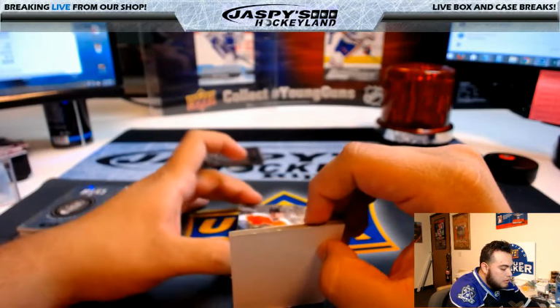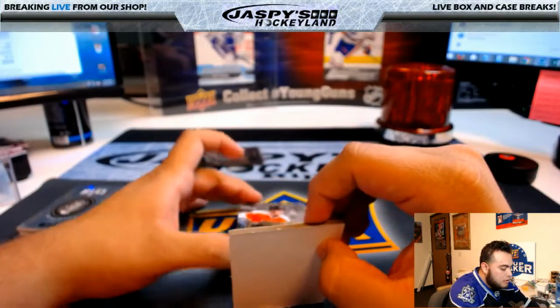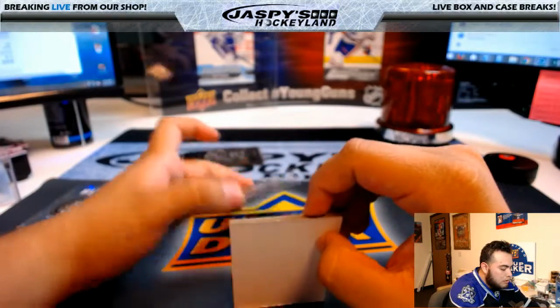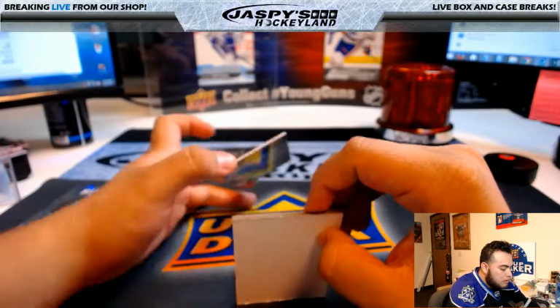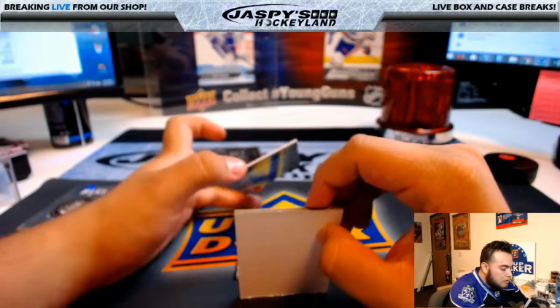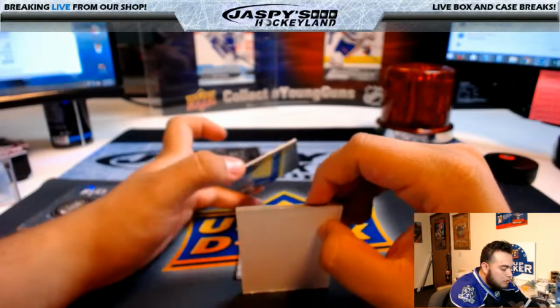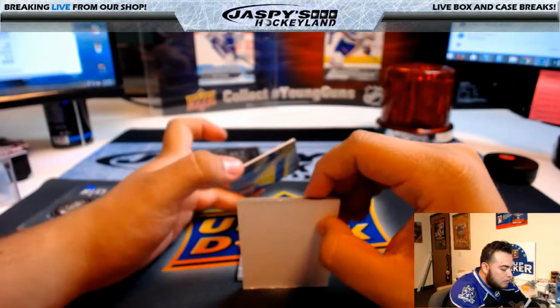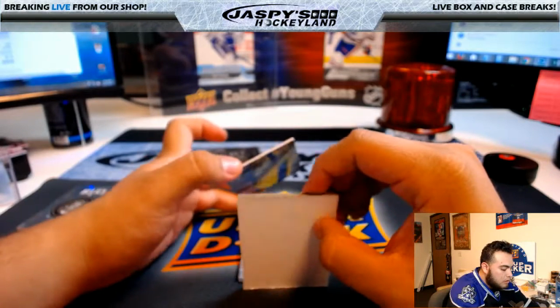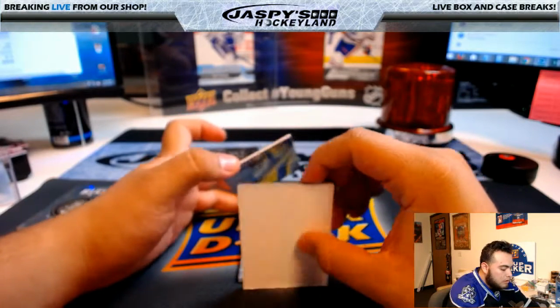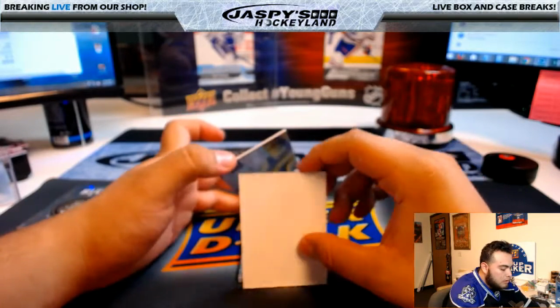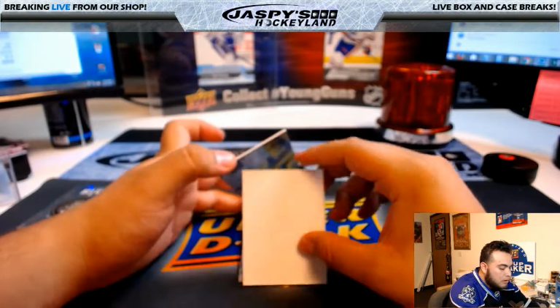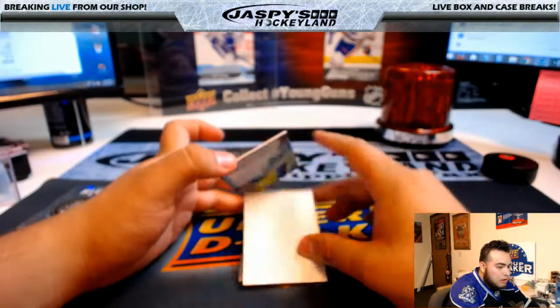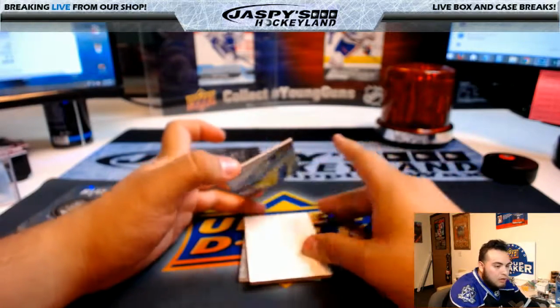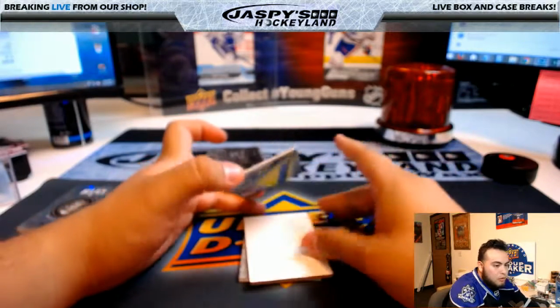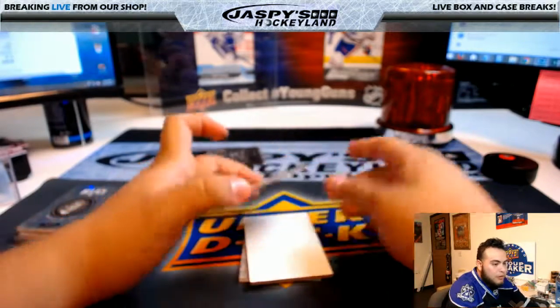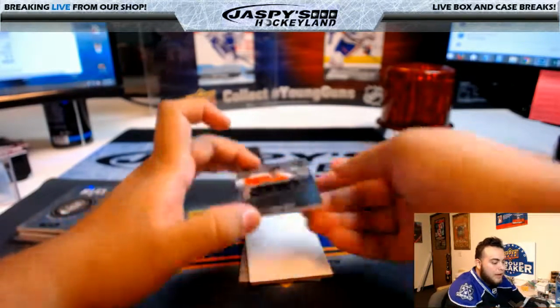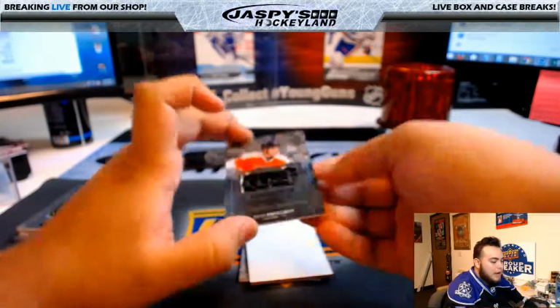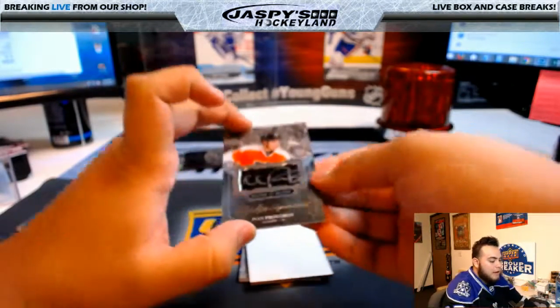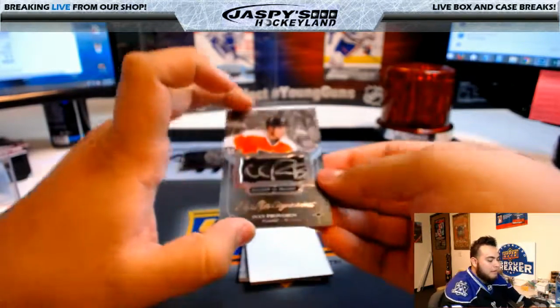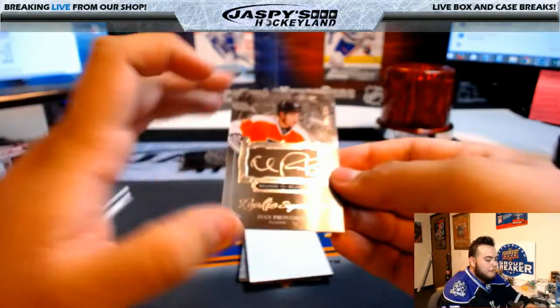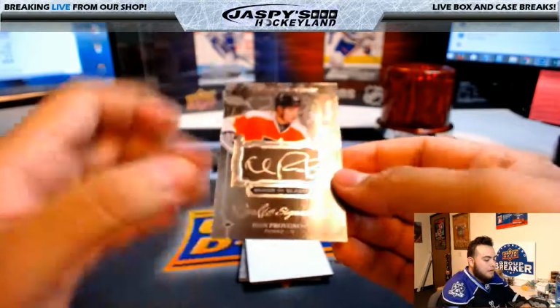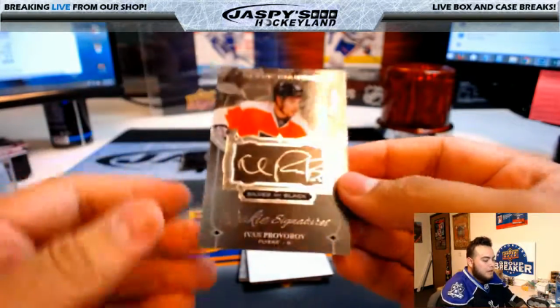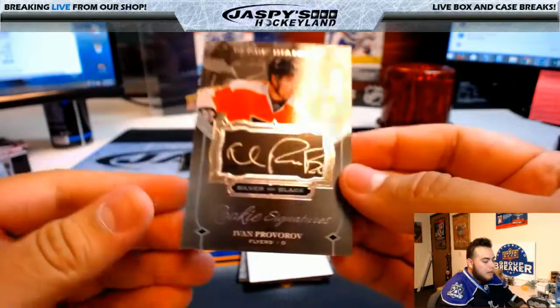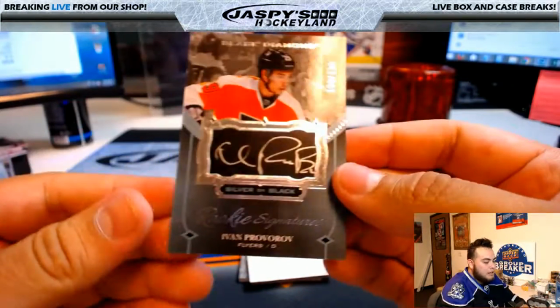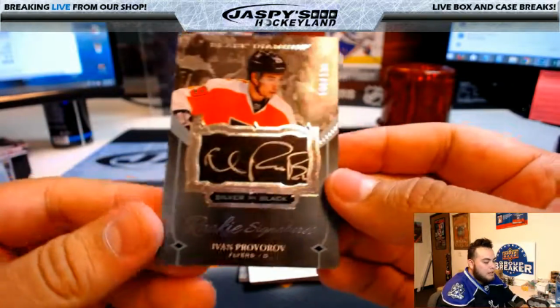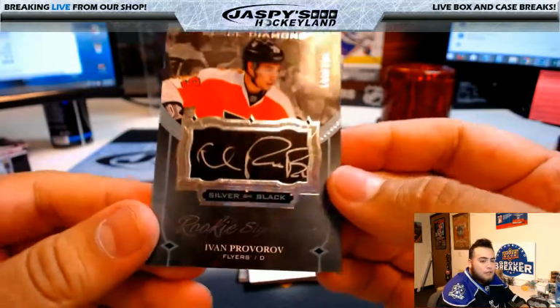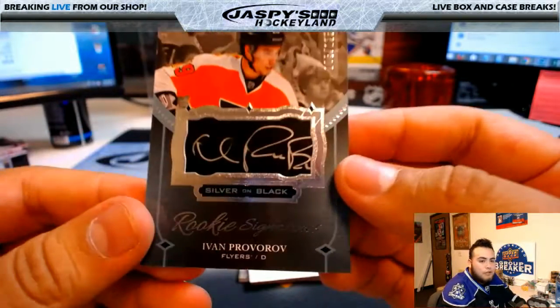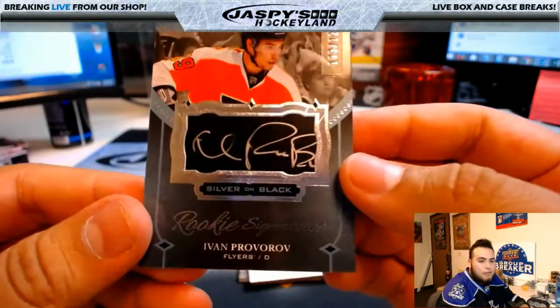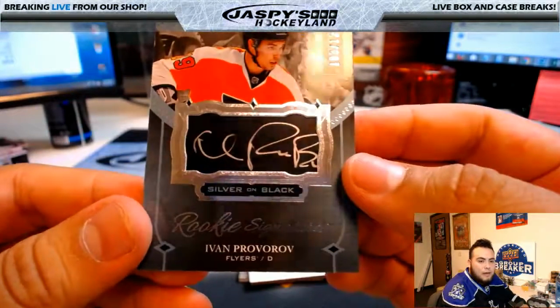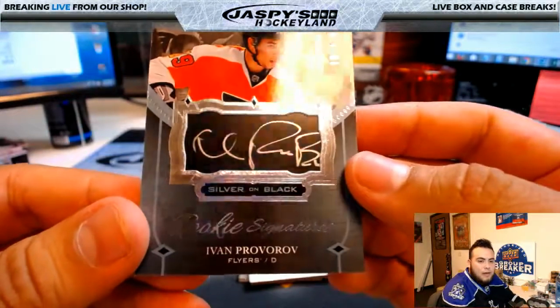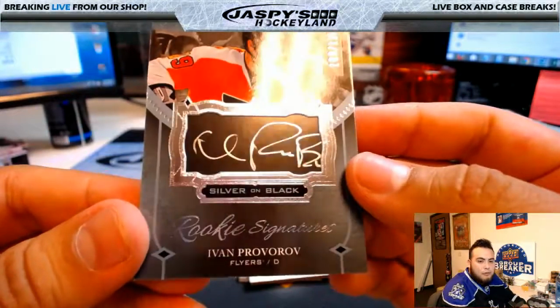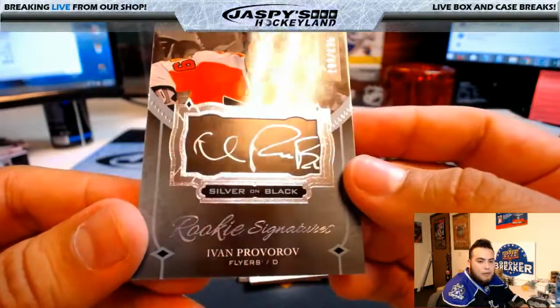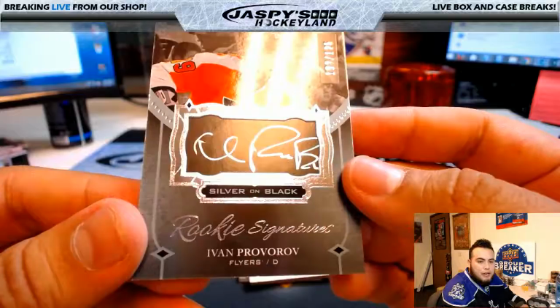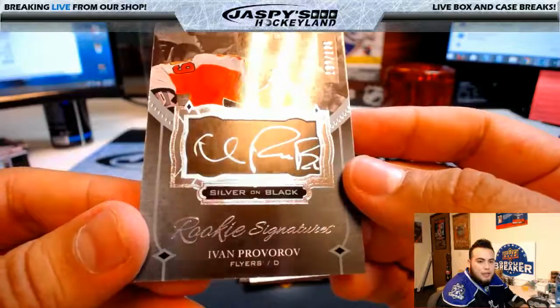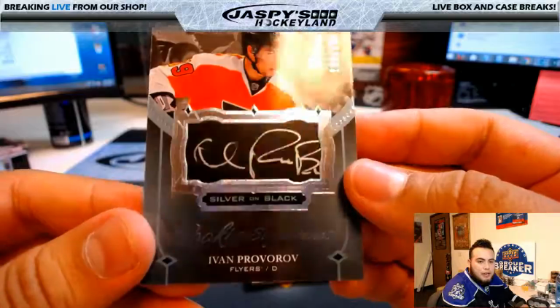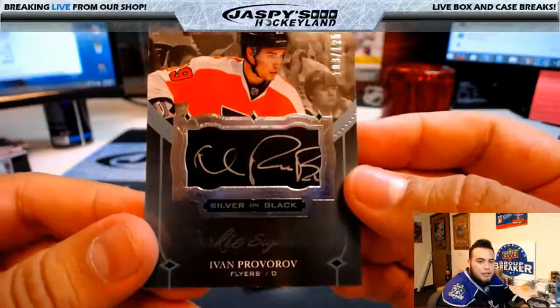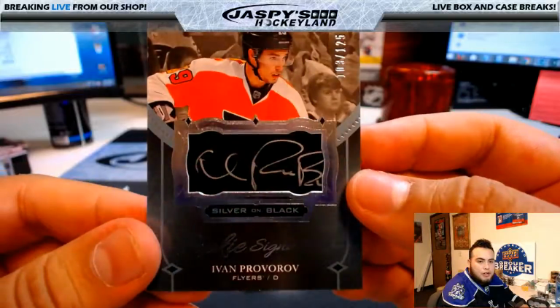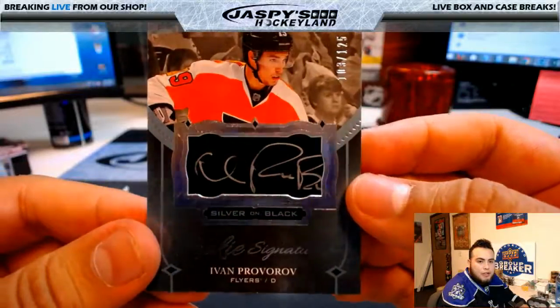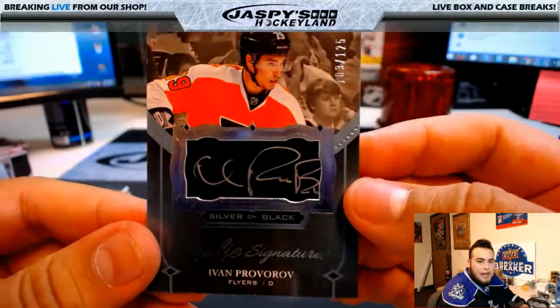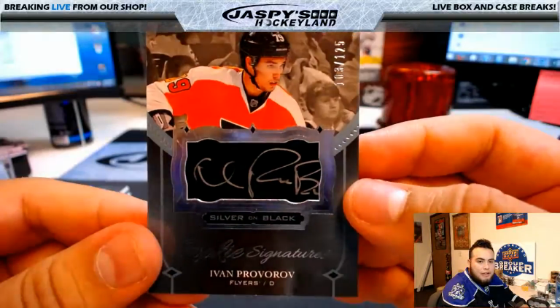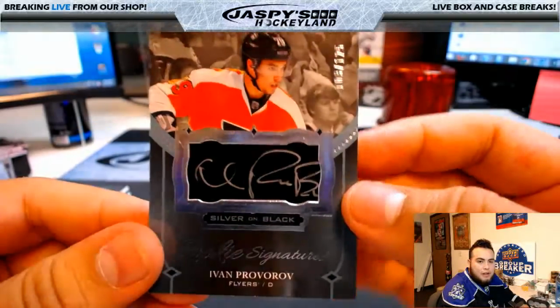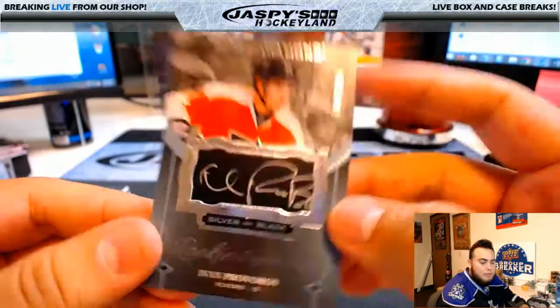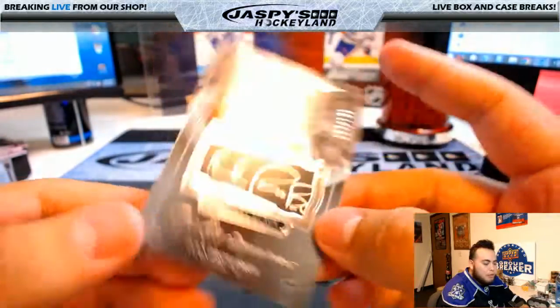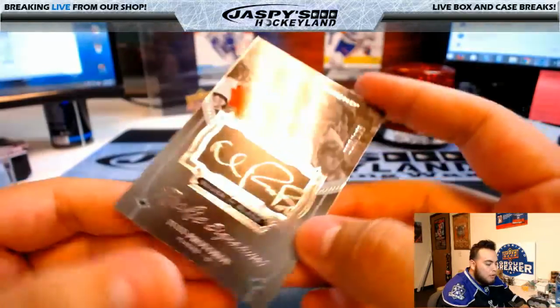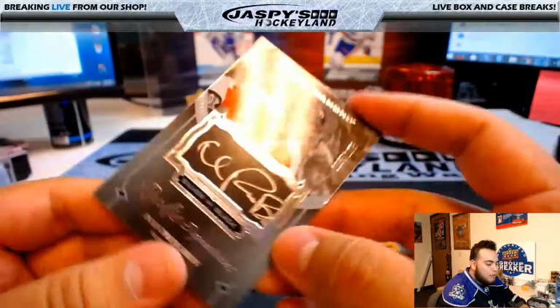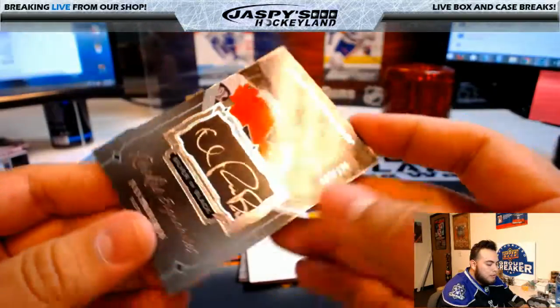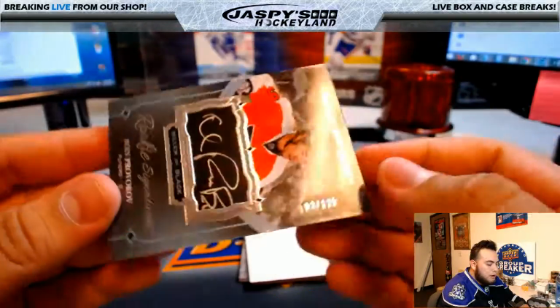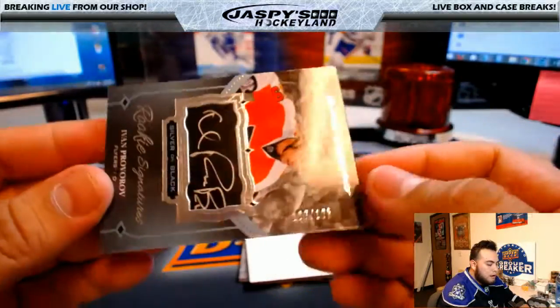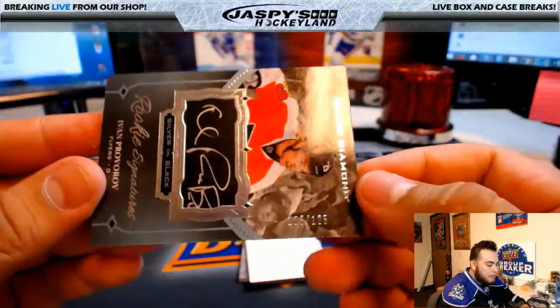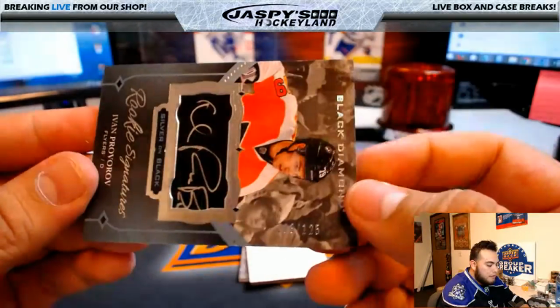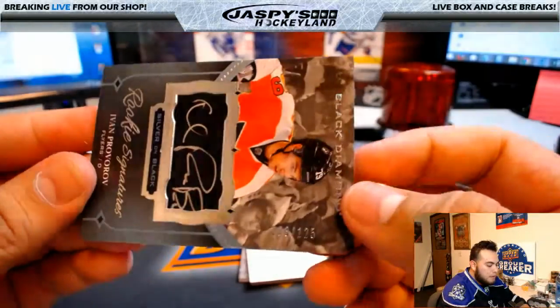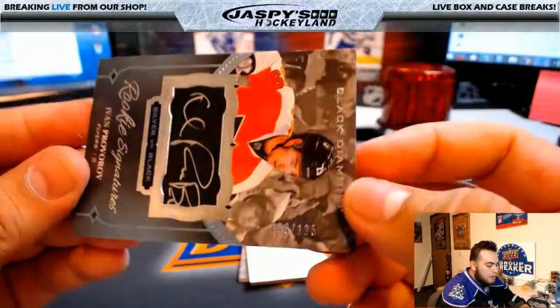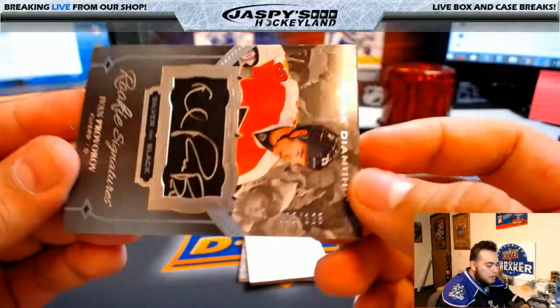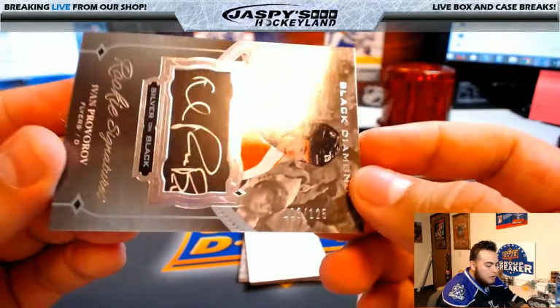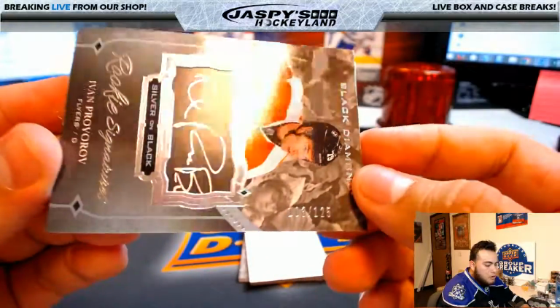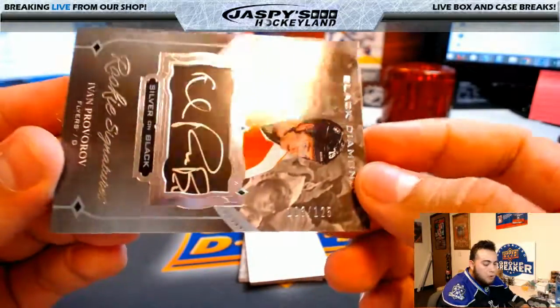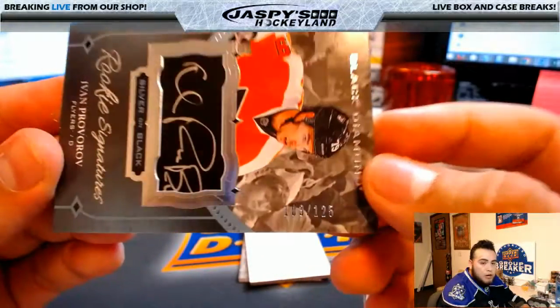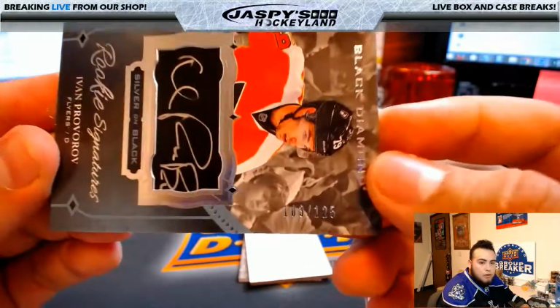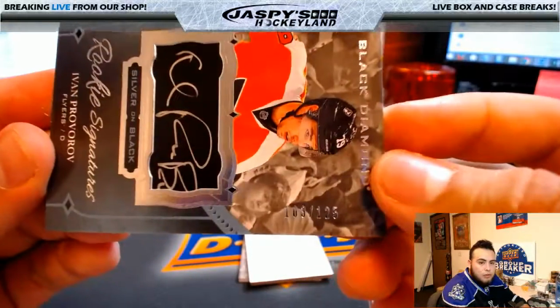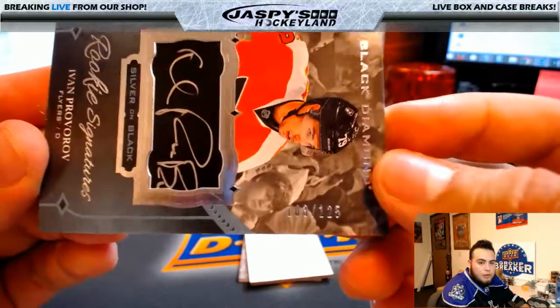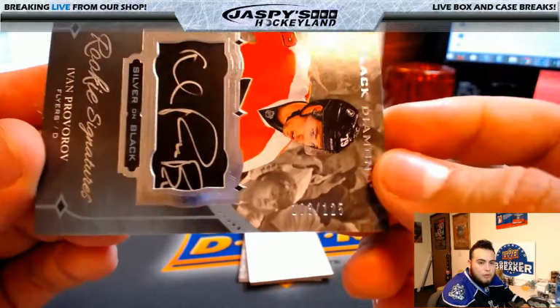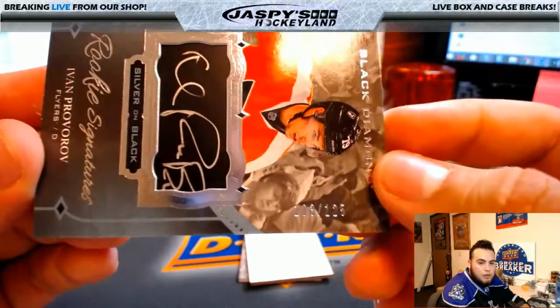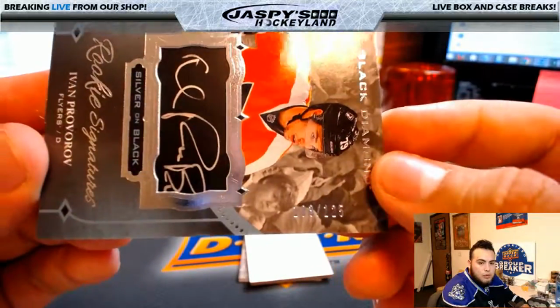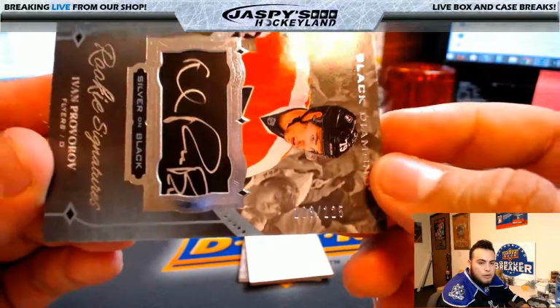Next one, we have a silver on black rookie signatures — Ivan Kurovarov, 103 of 125.